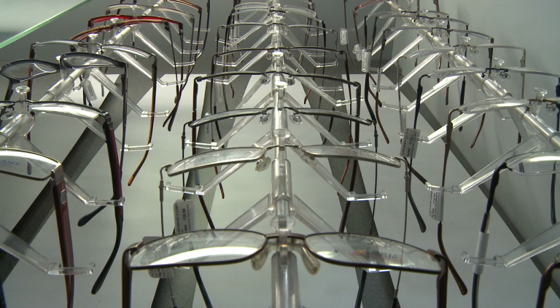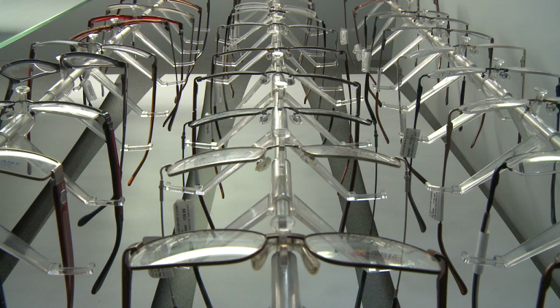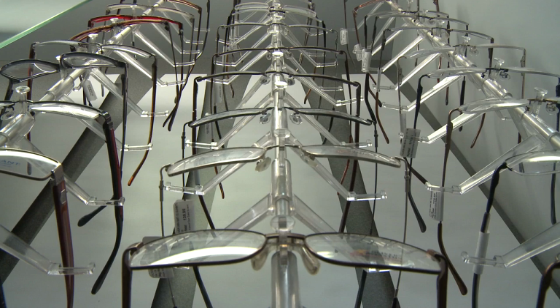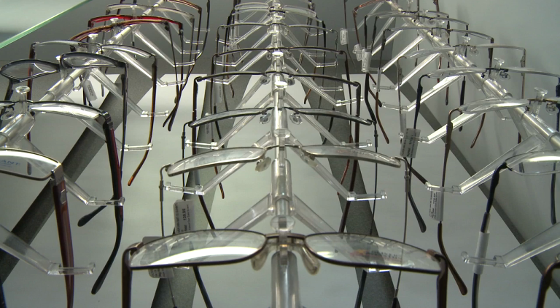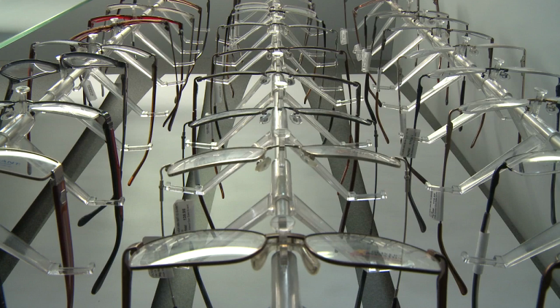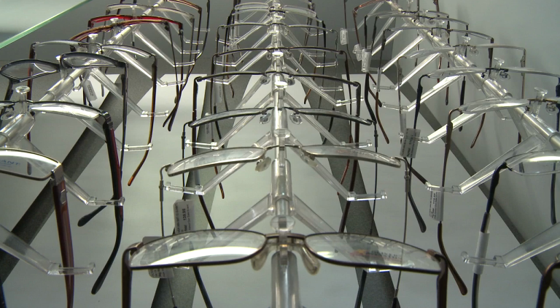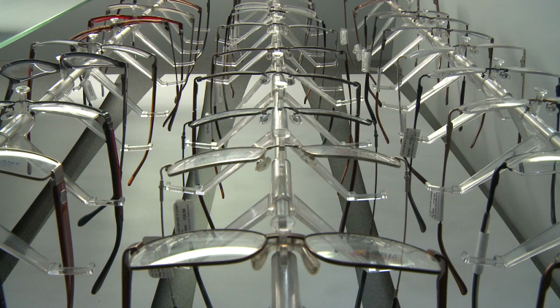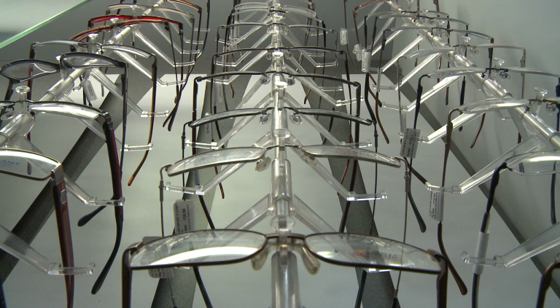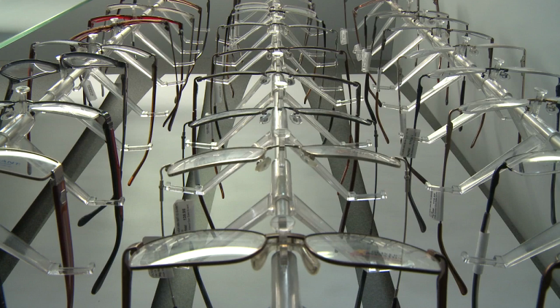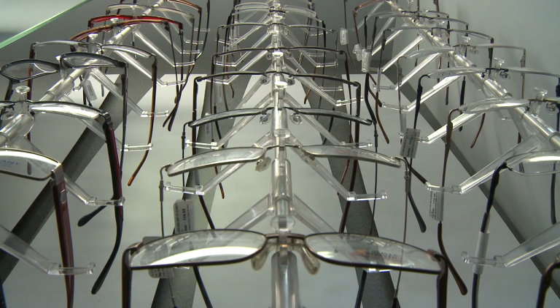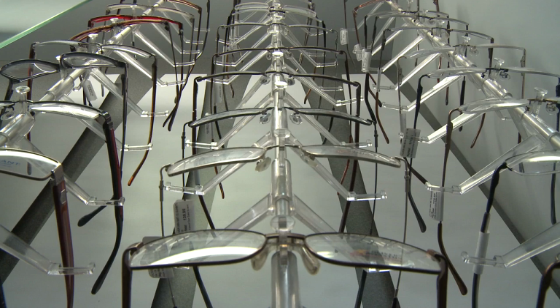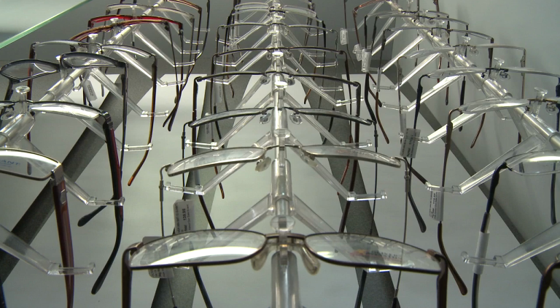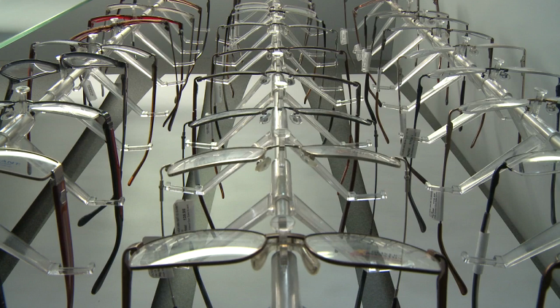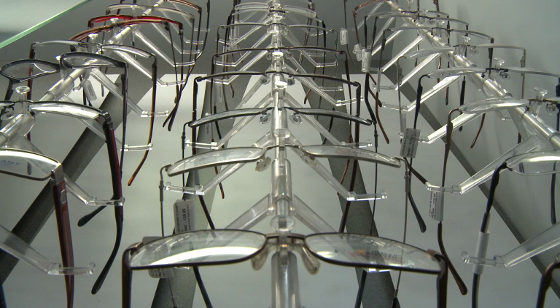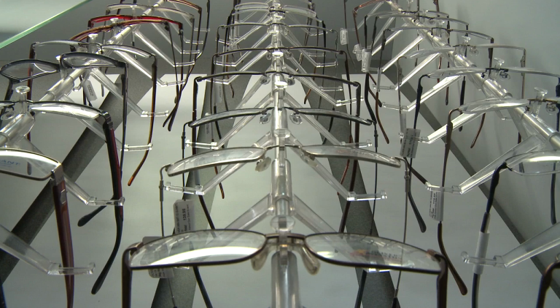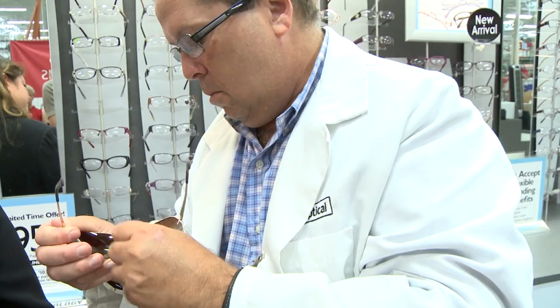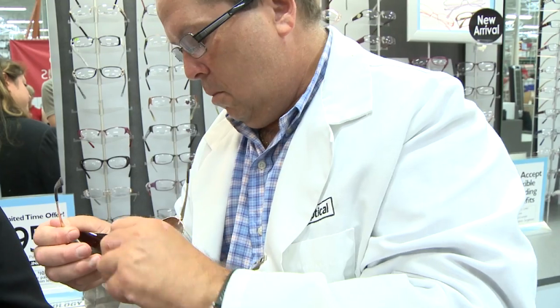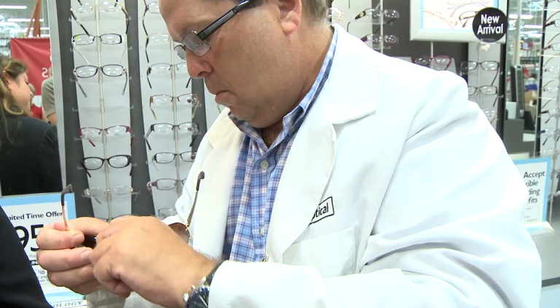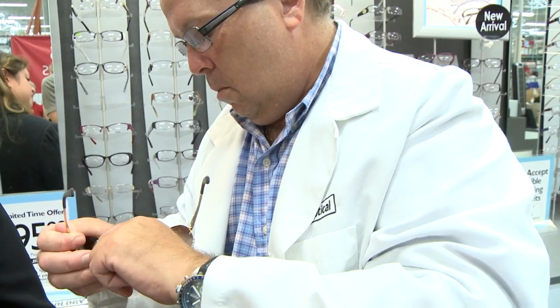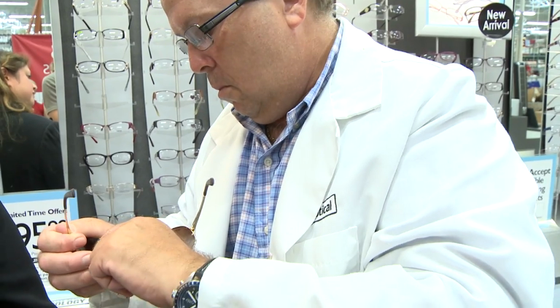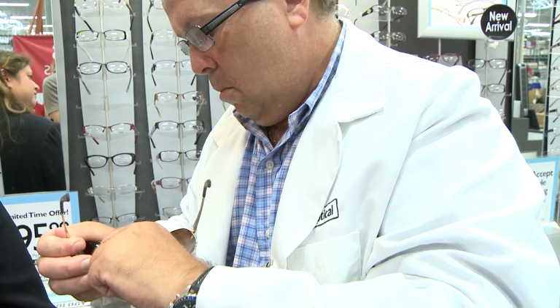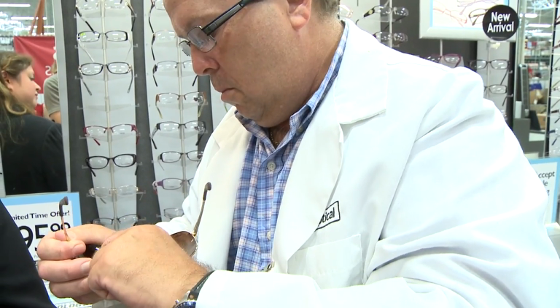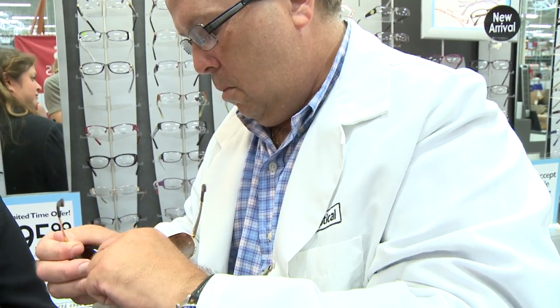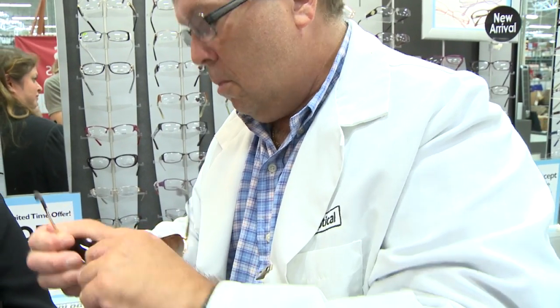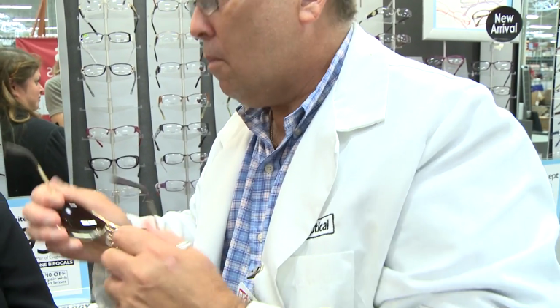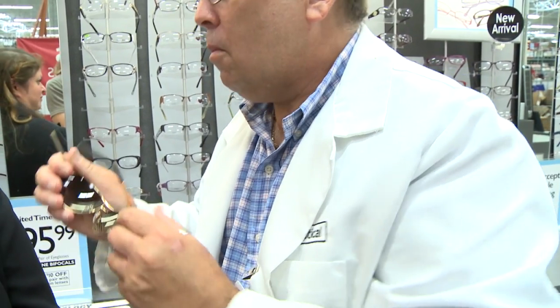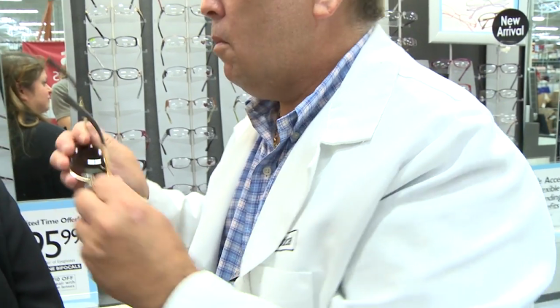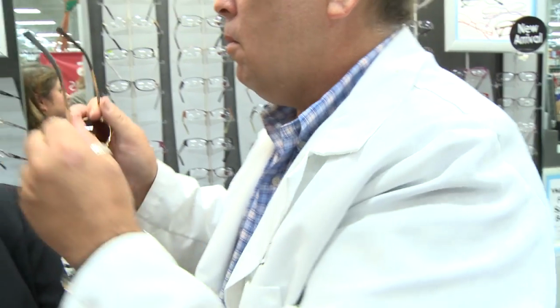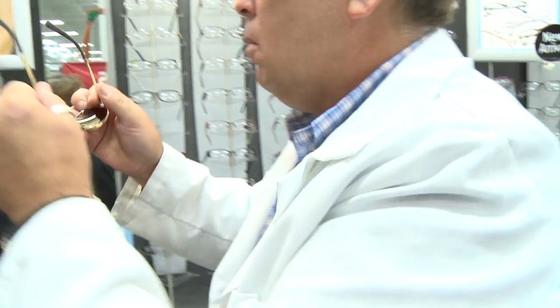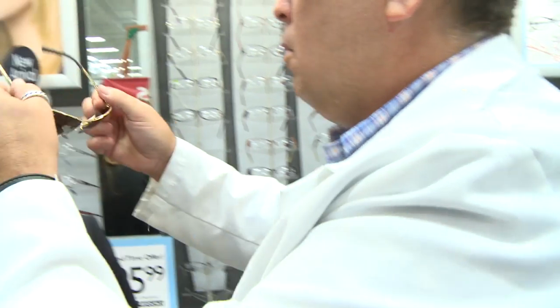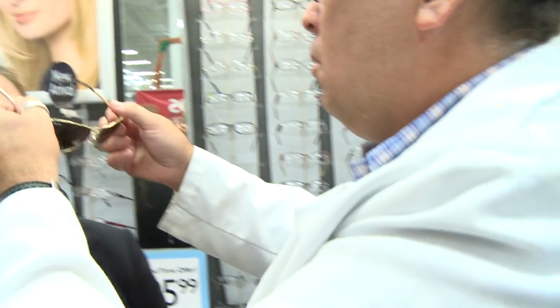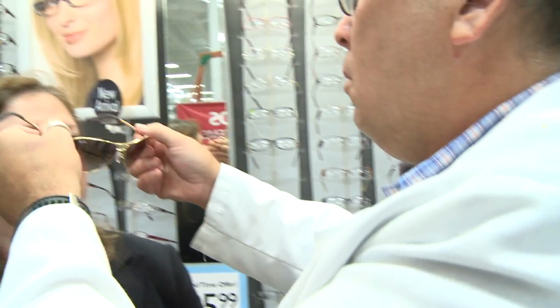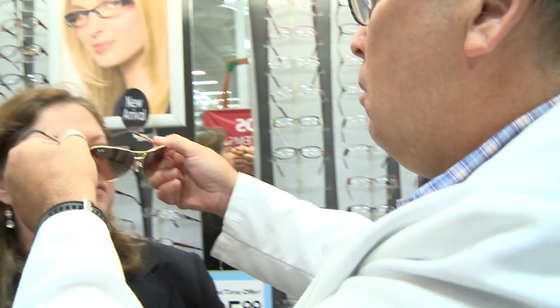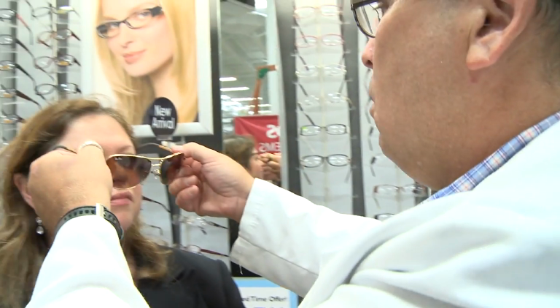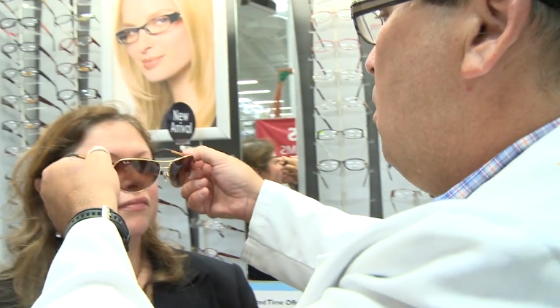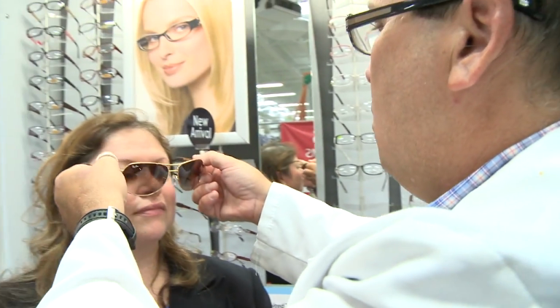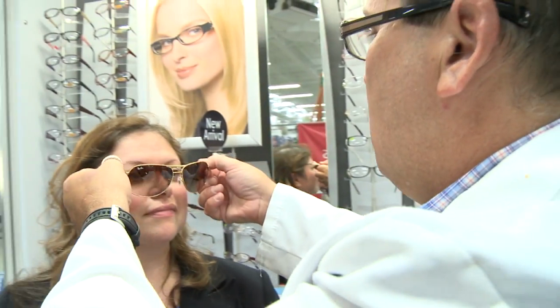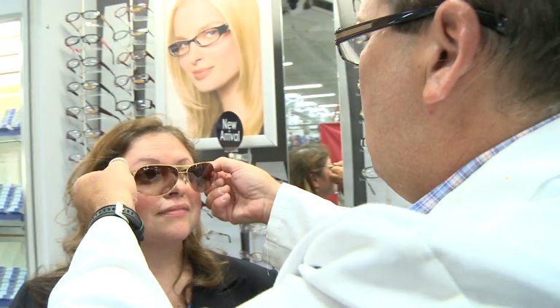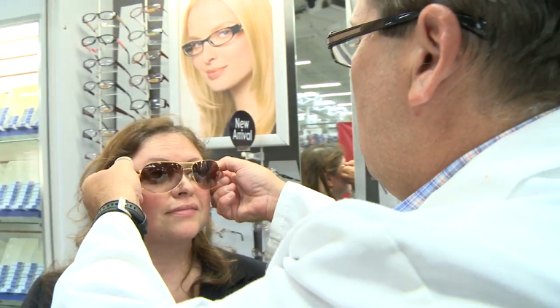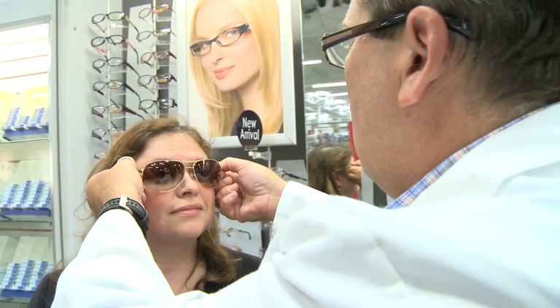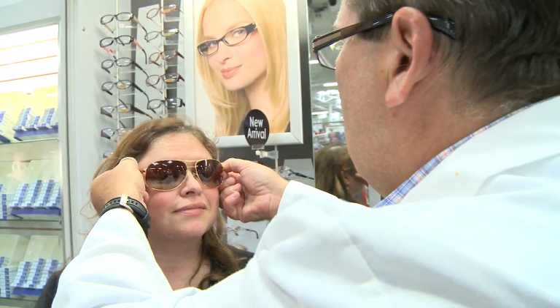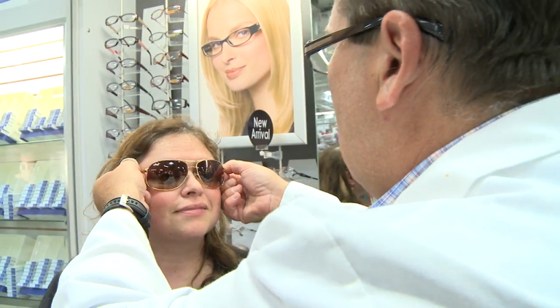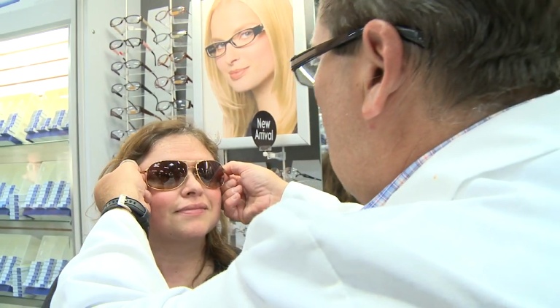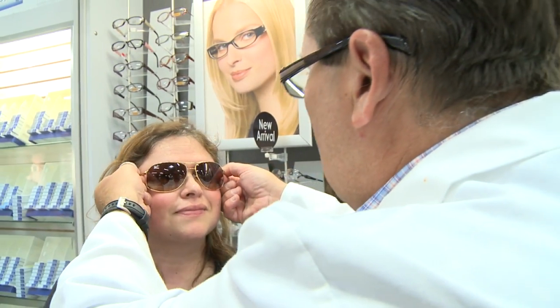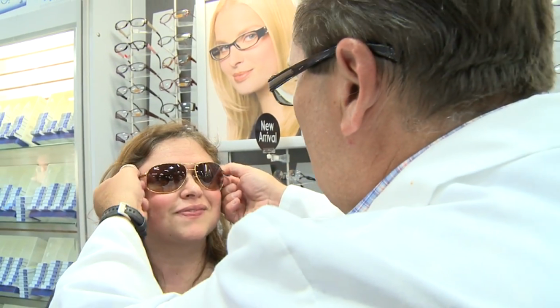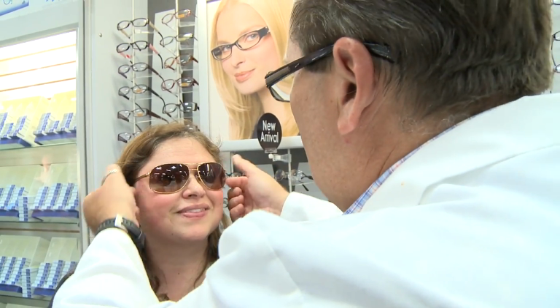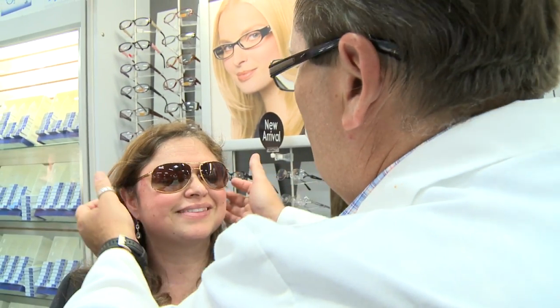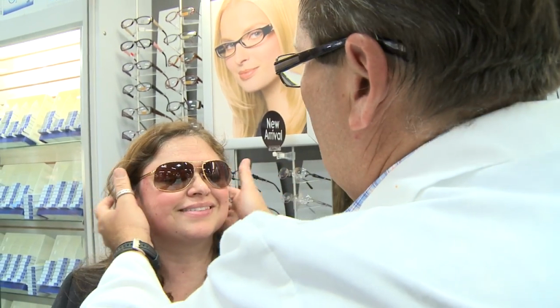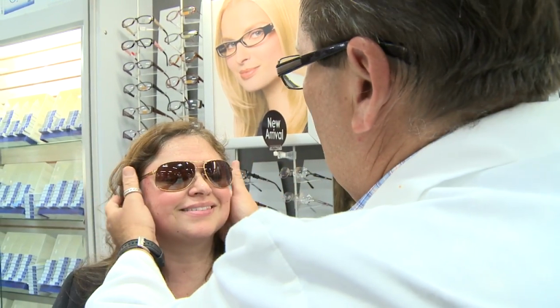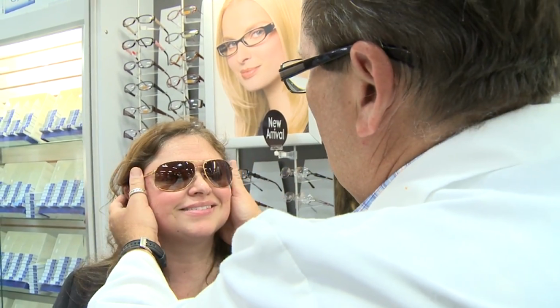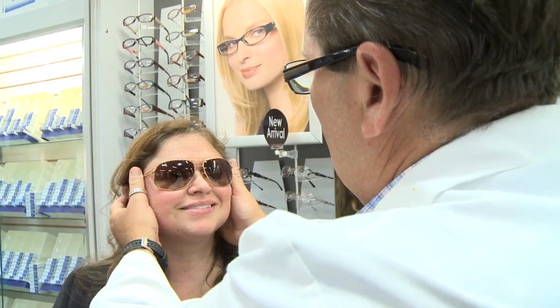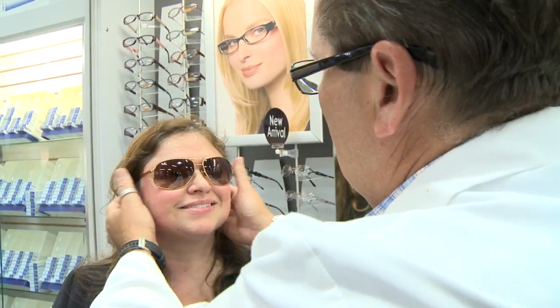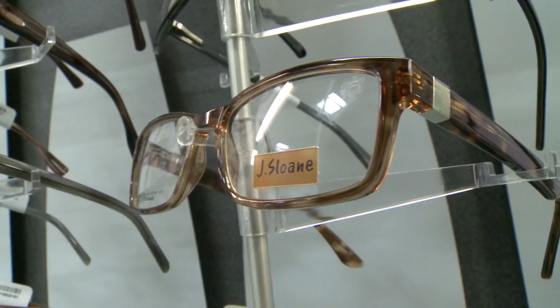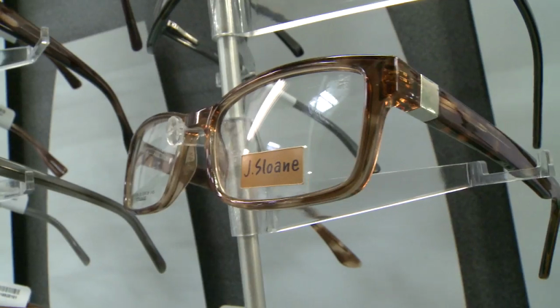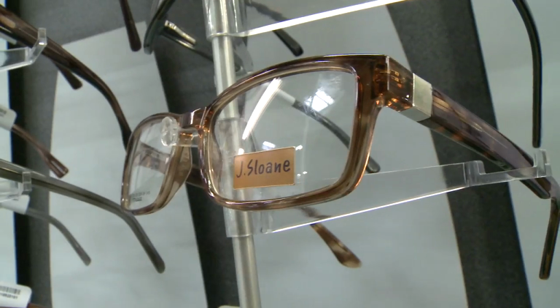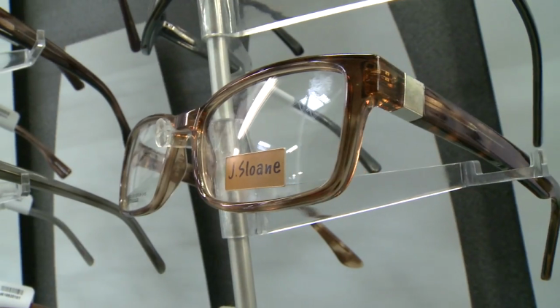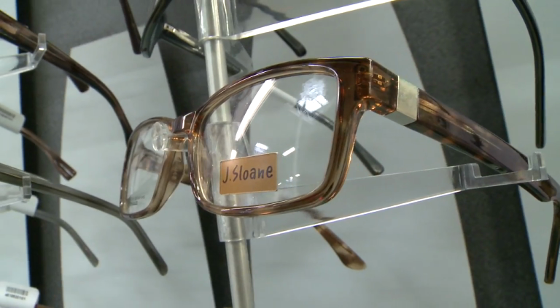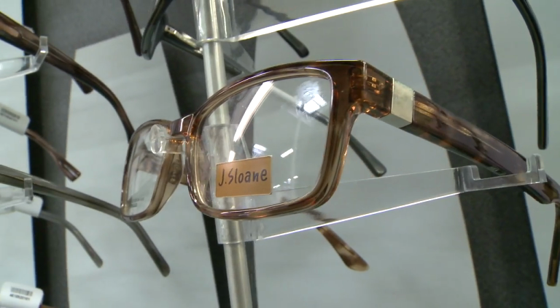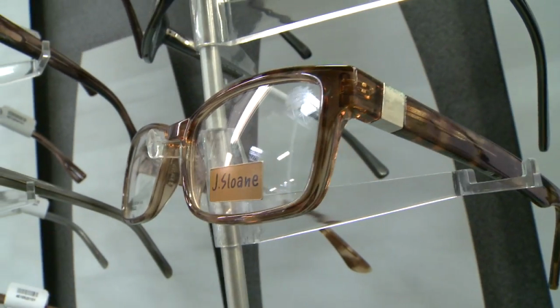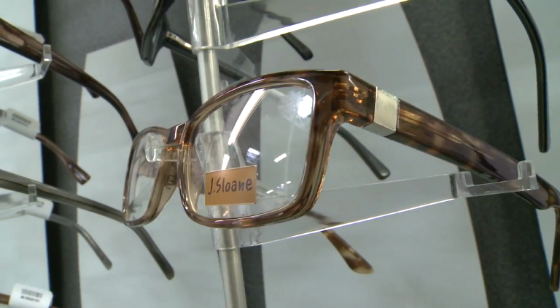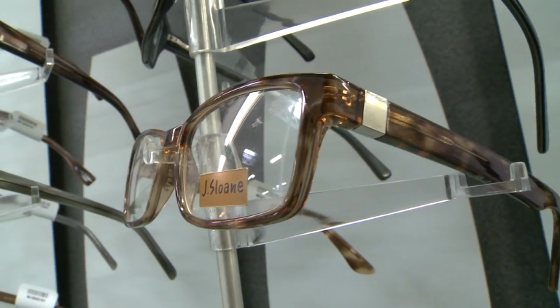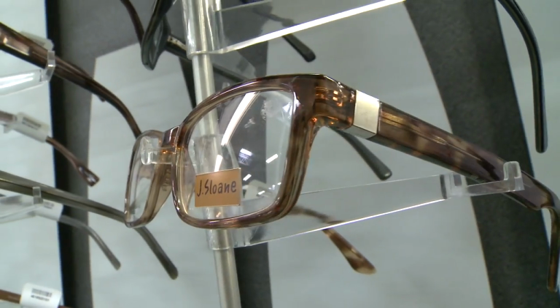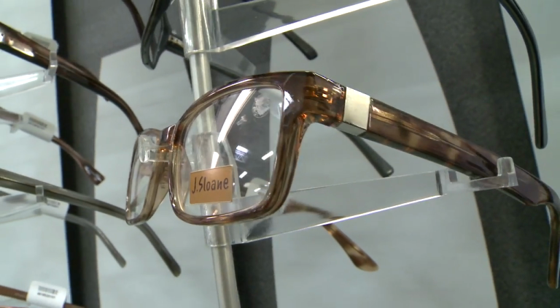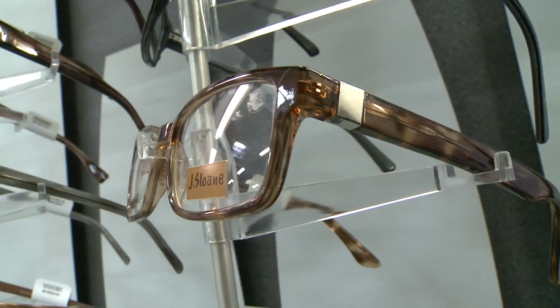For those who need to both see well and look good, however, the solution's a bit fuzzier. Here's the step-by-step to save hundreds on your next pair of glasses.